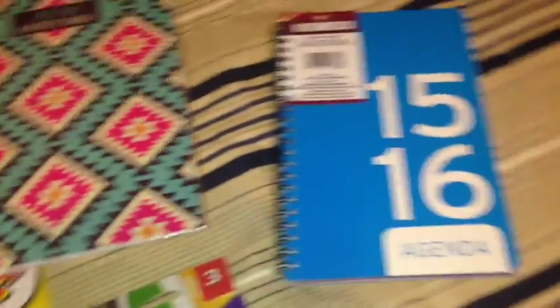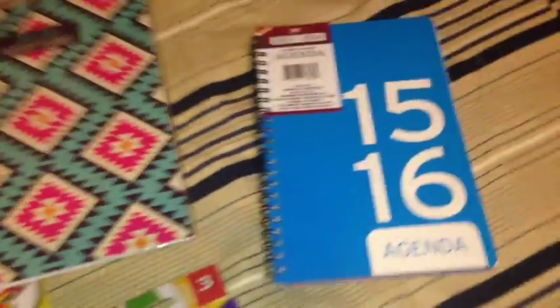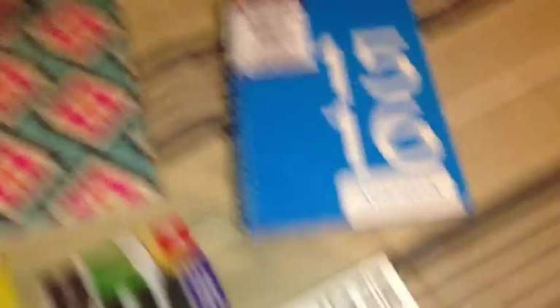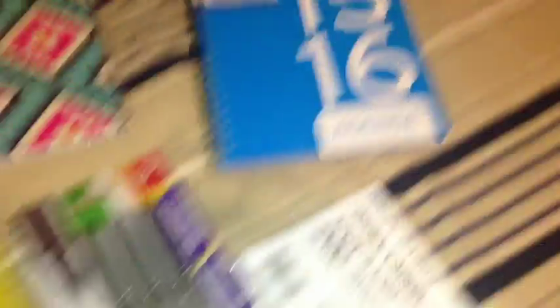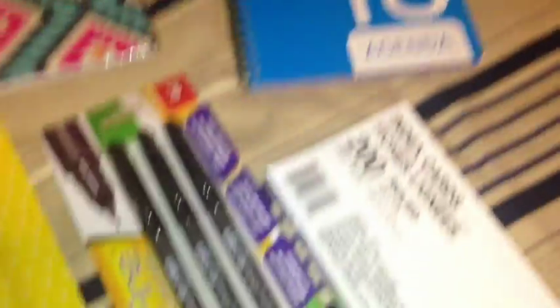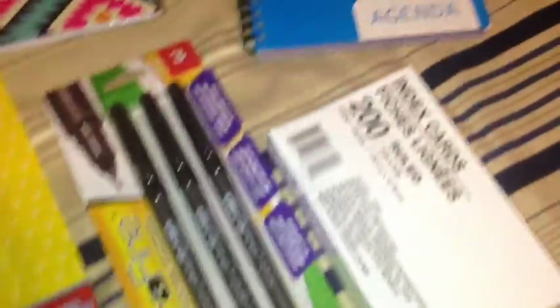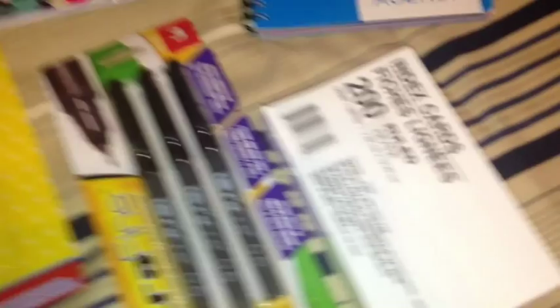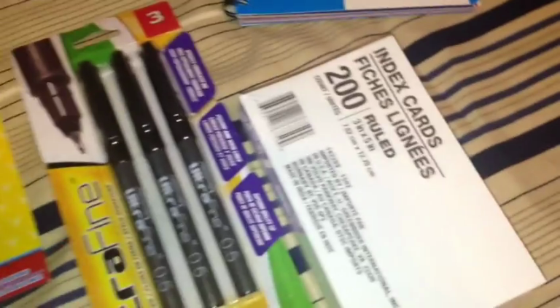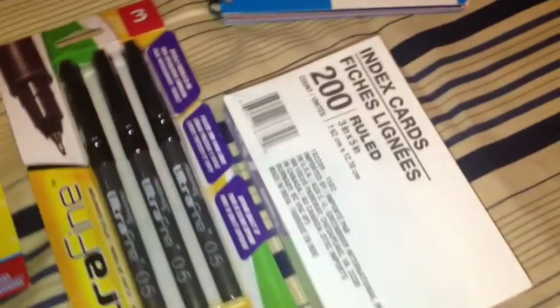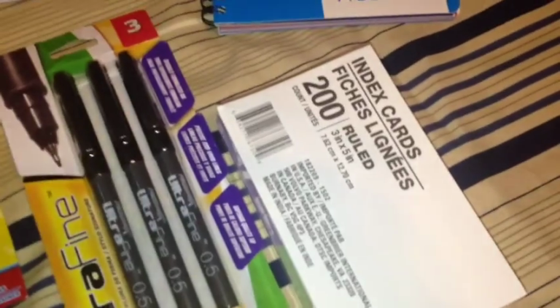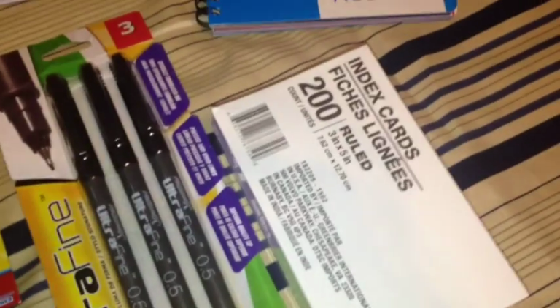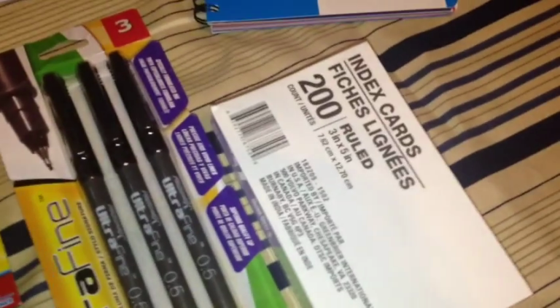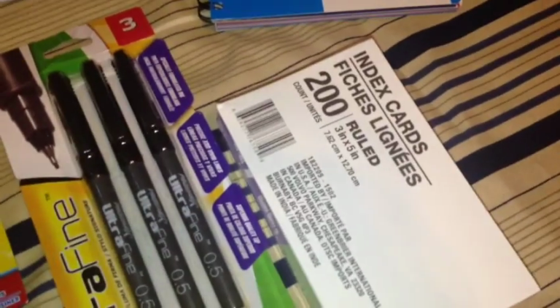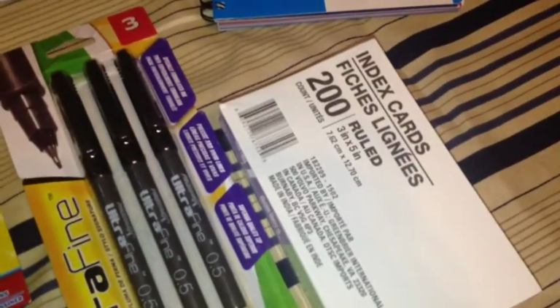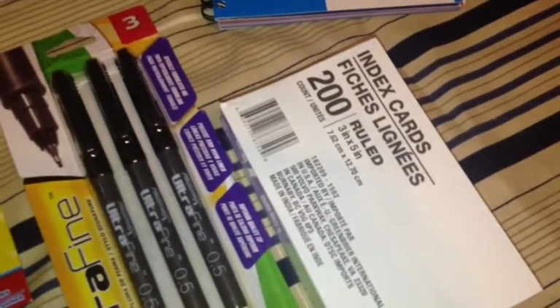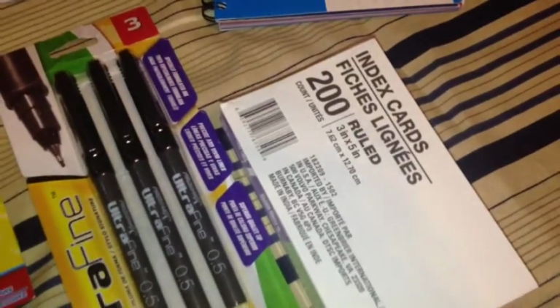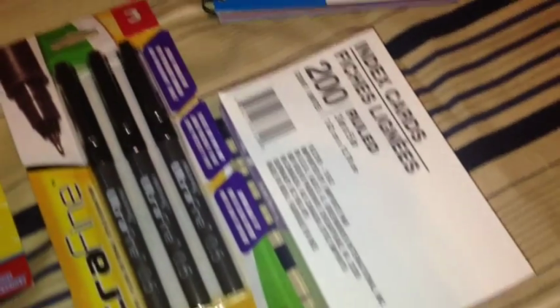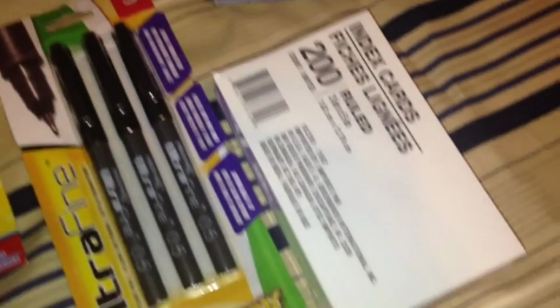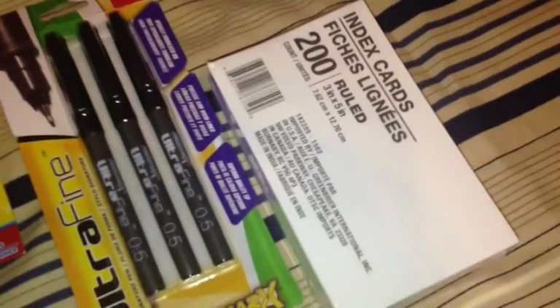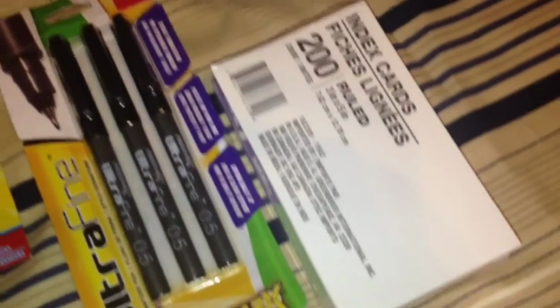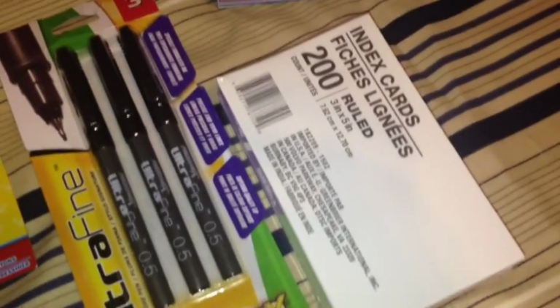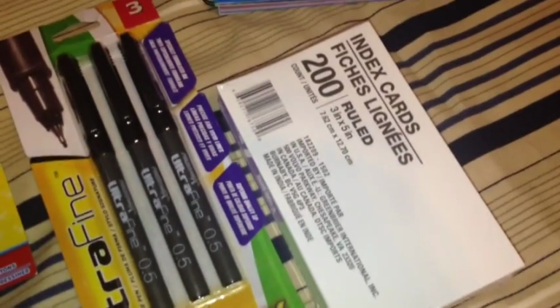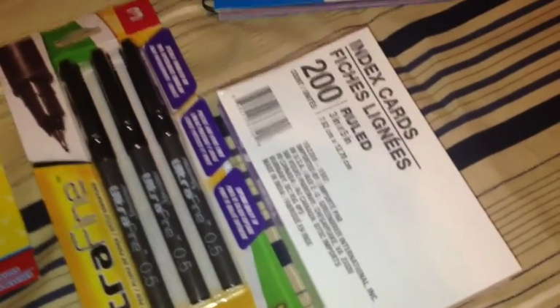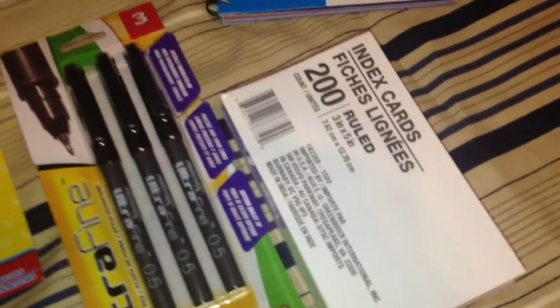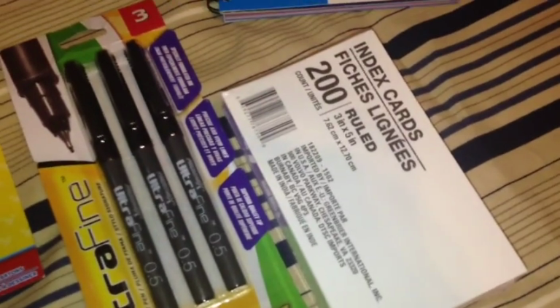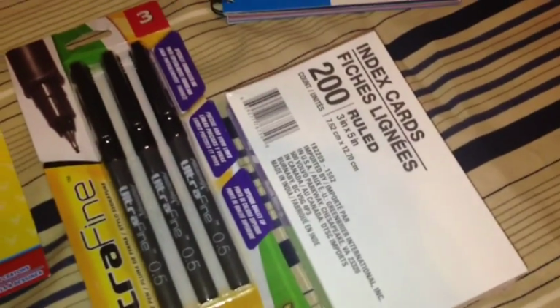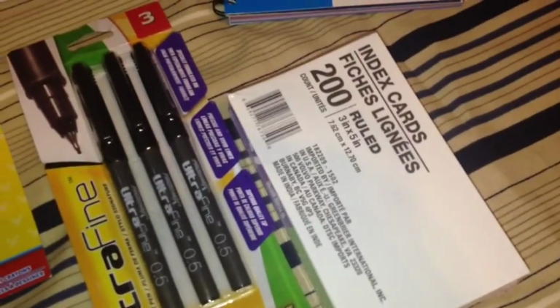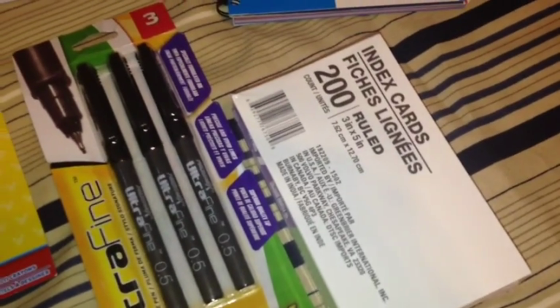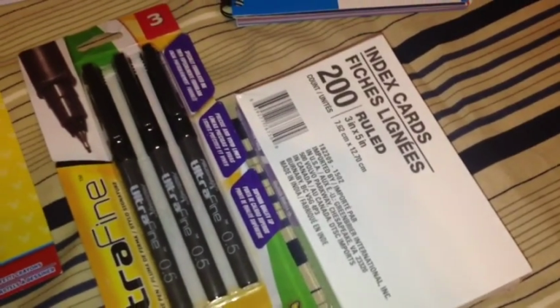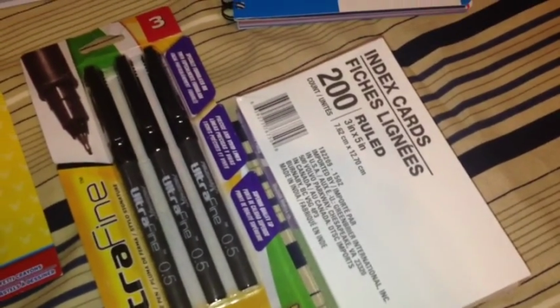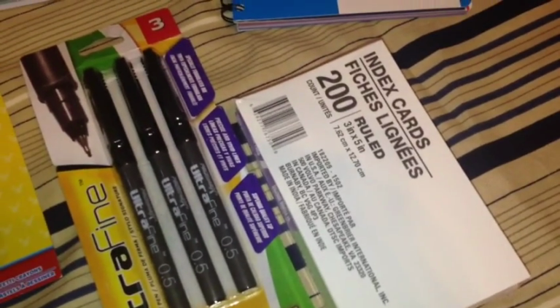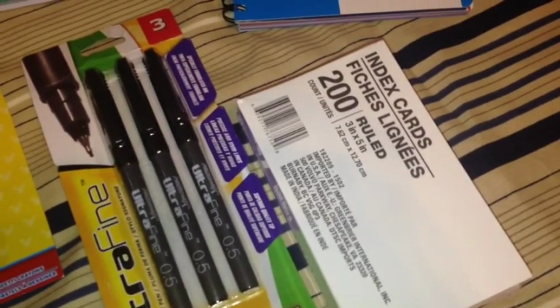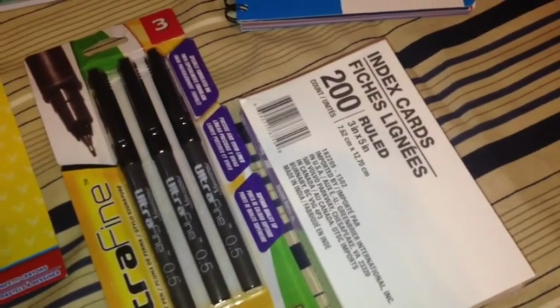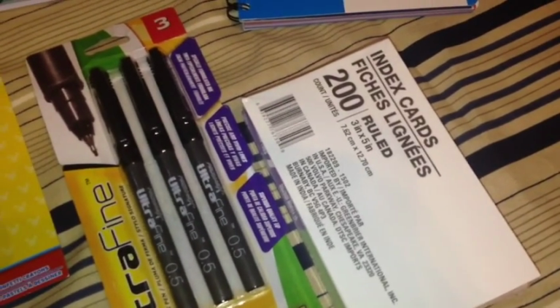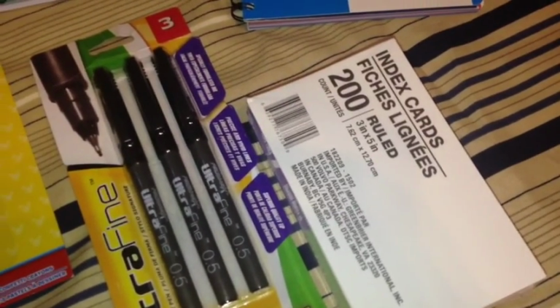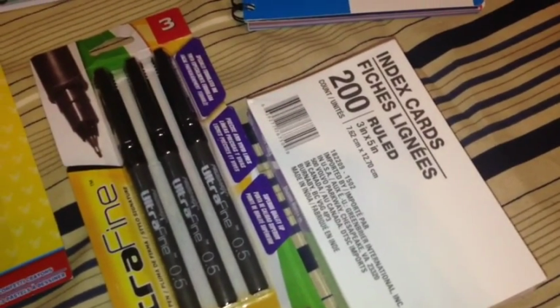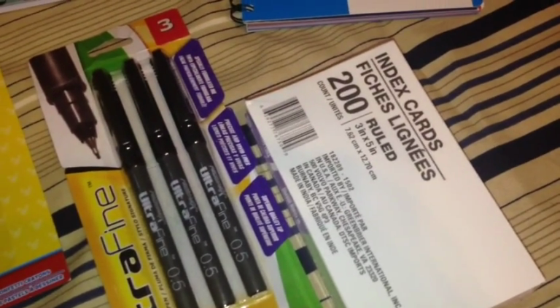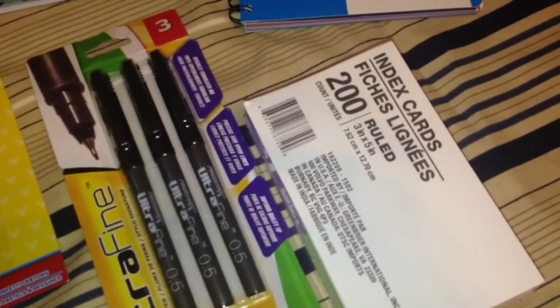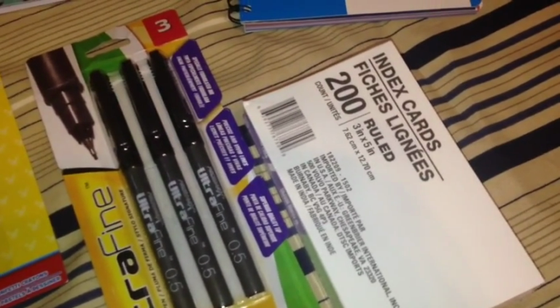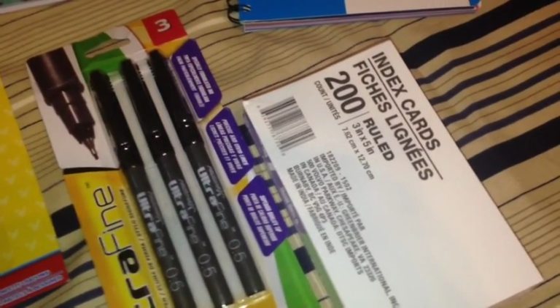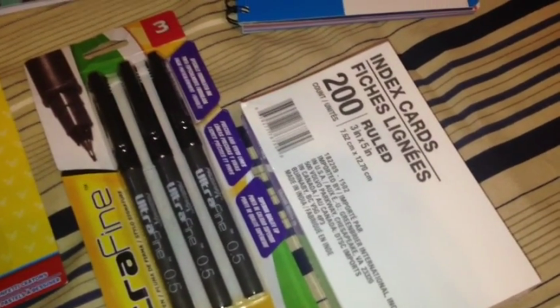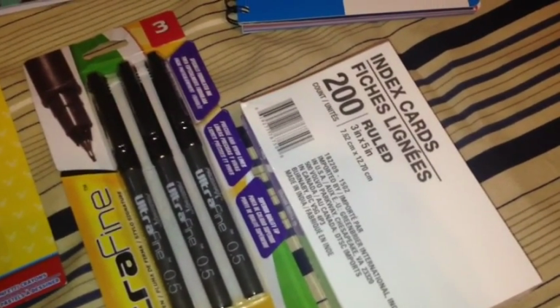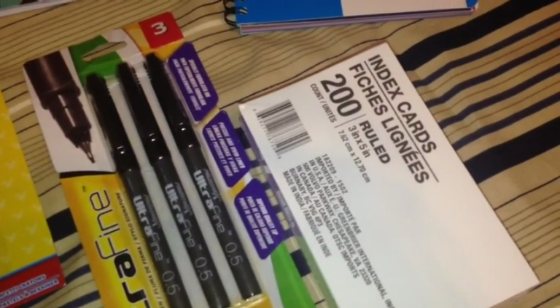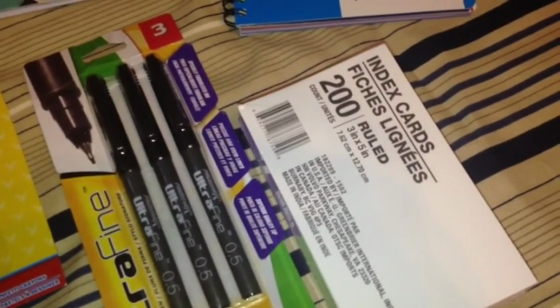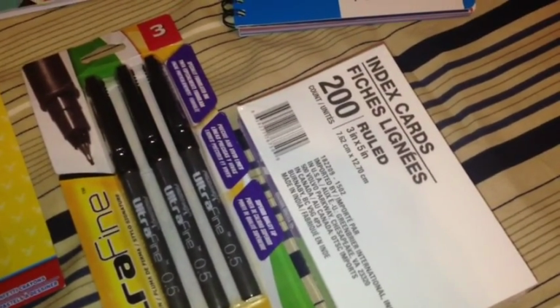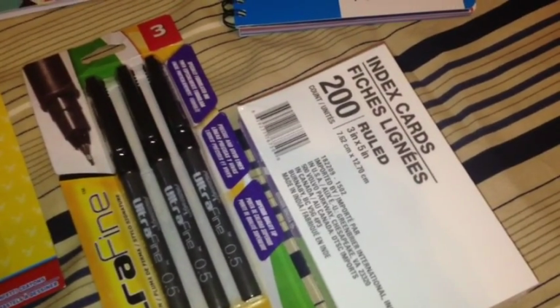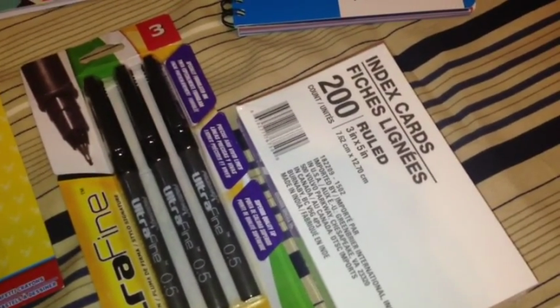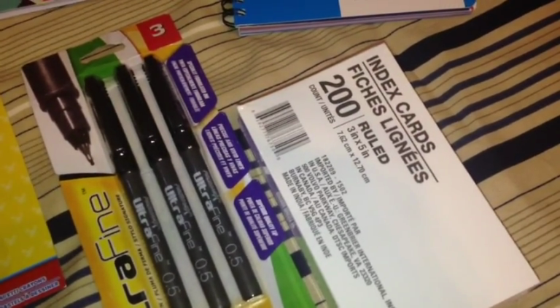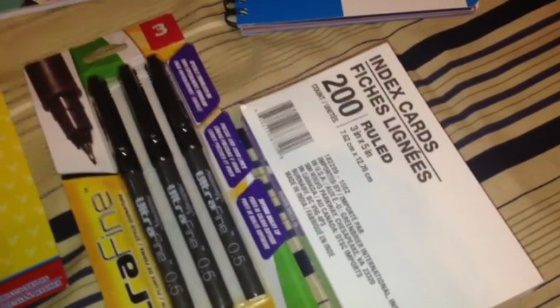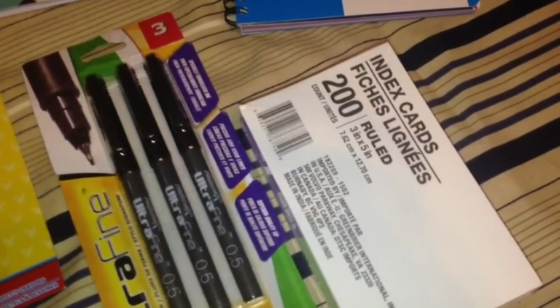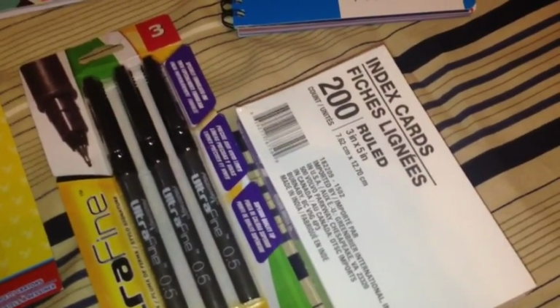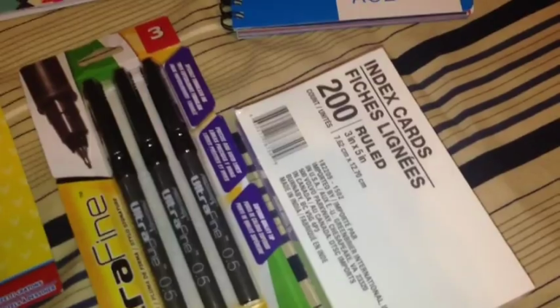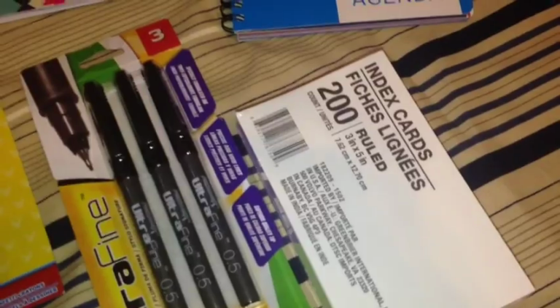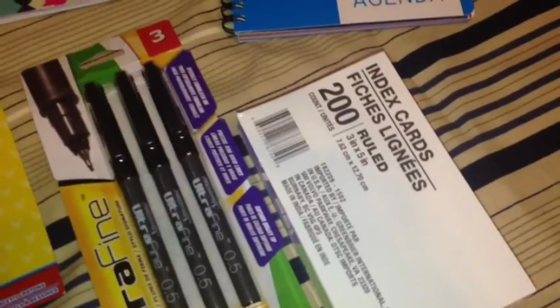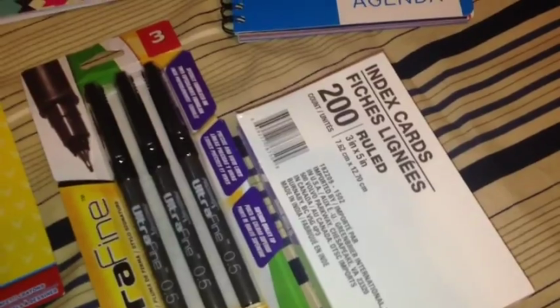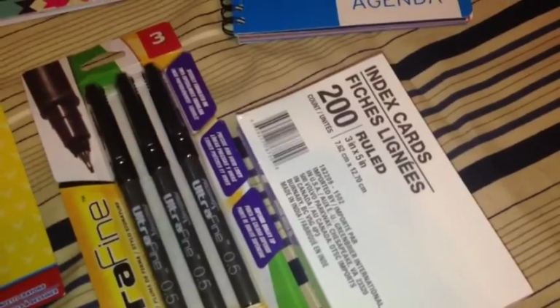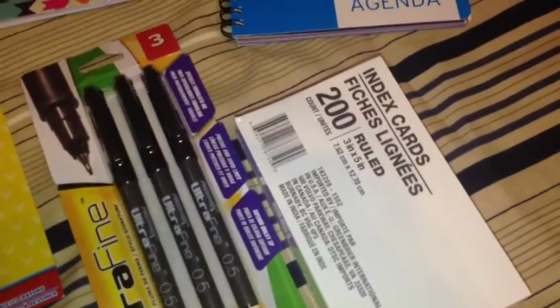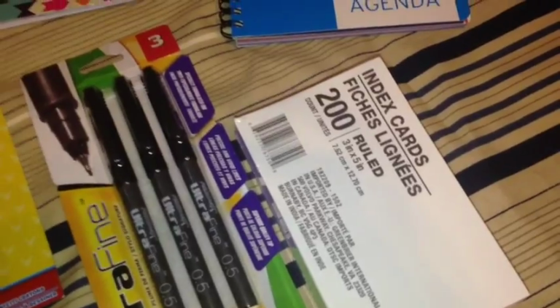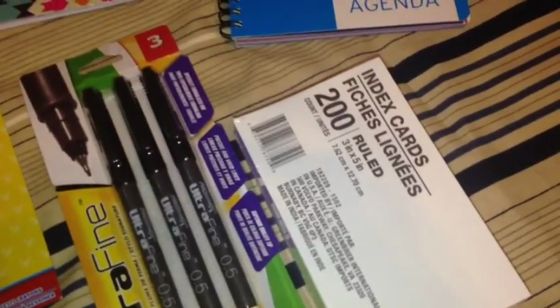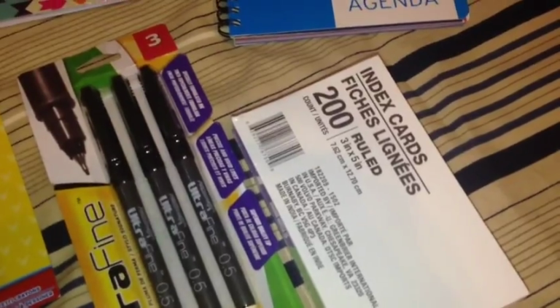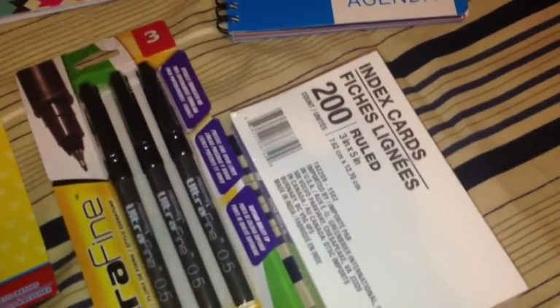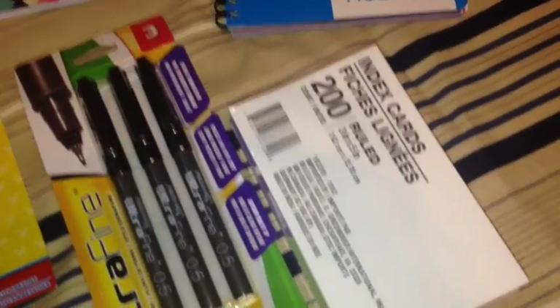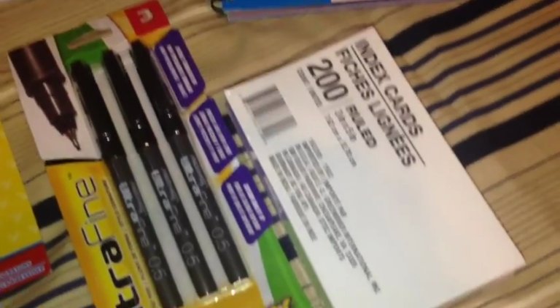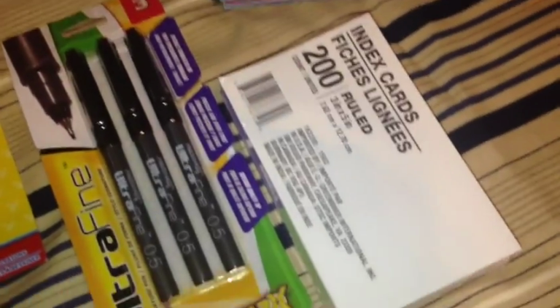I also picked up these index cards. It has 200 in a pack. It is ruled 3 inches by 5 inches.